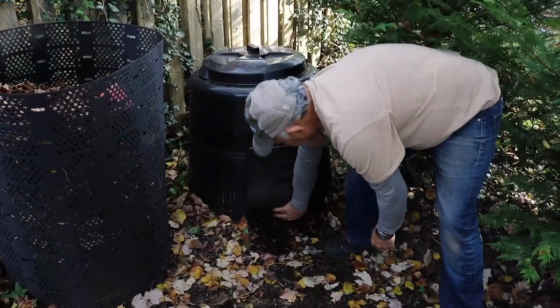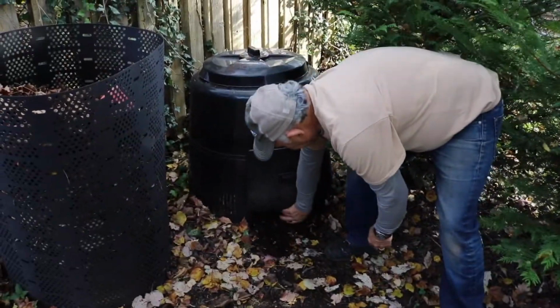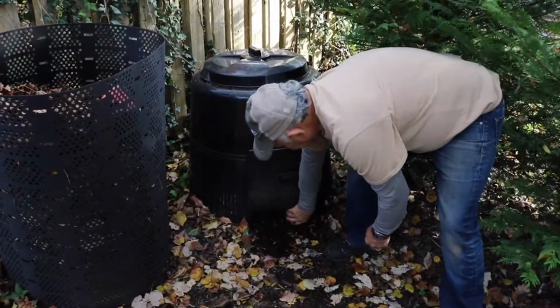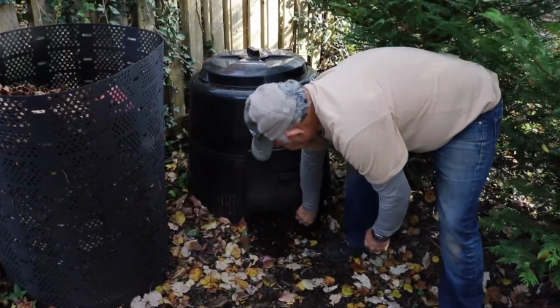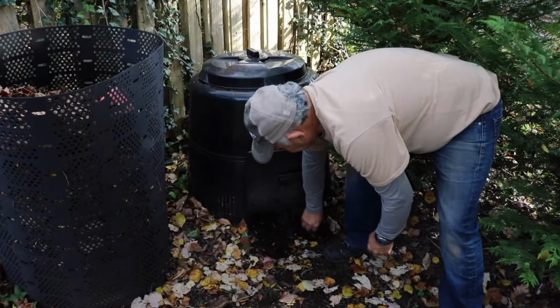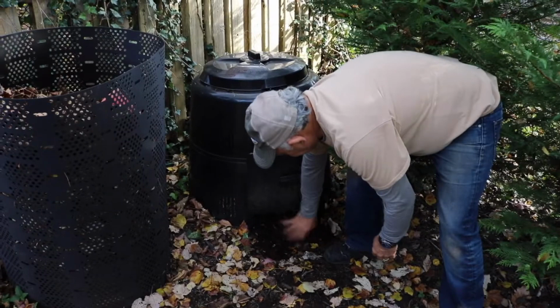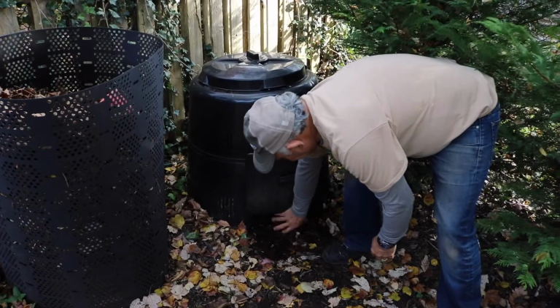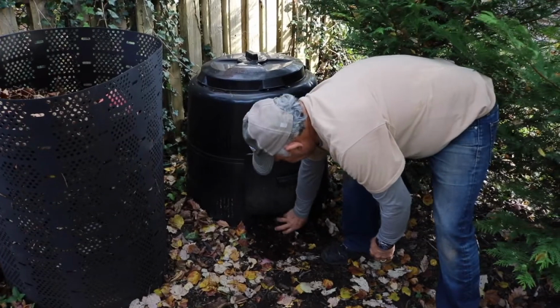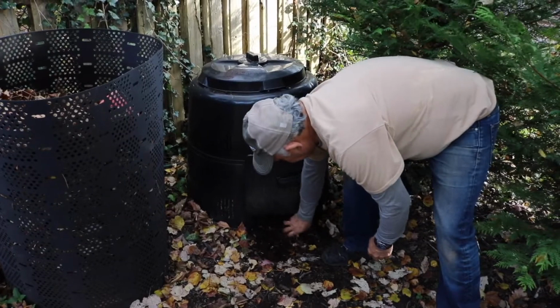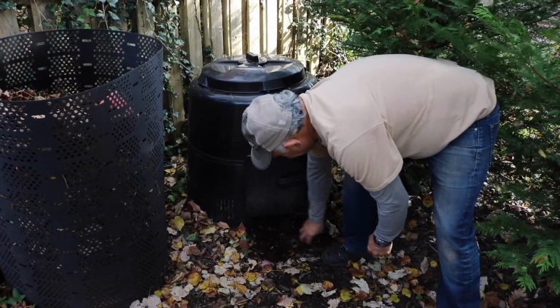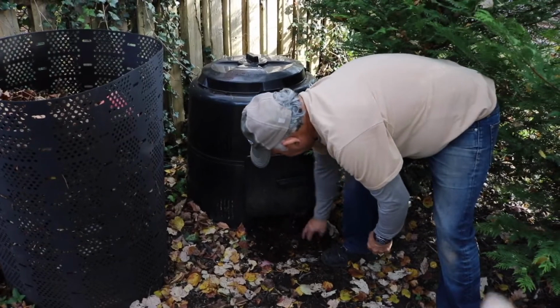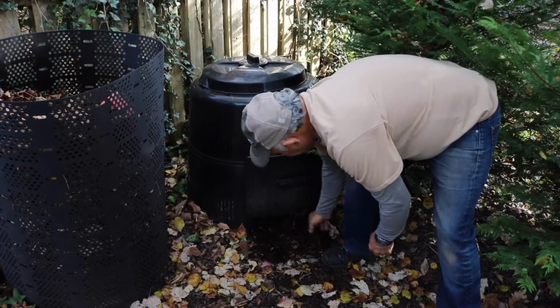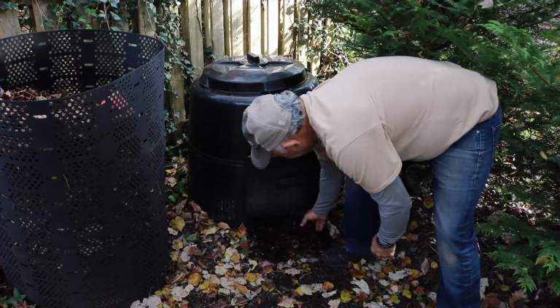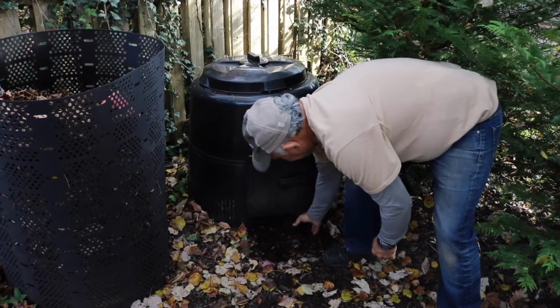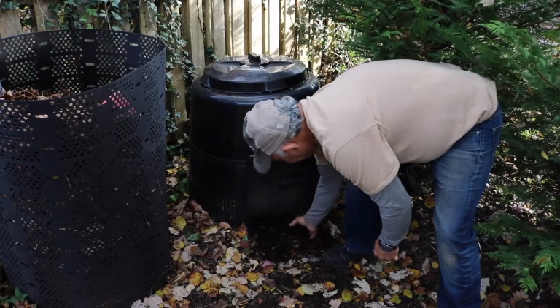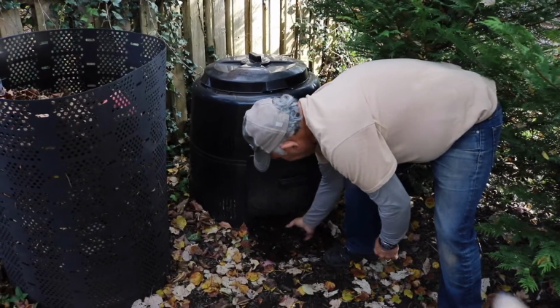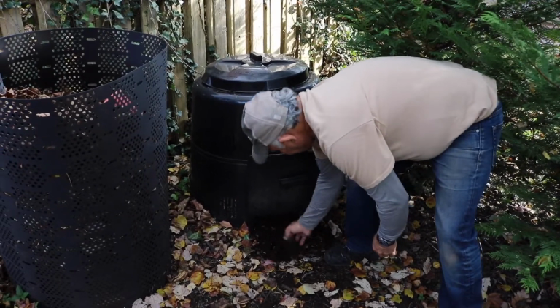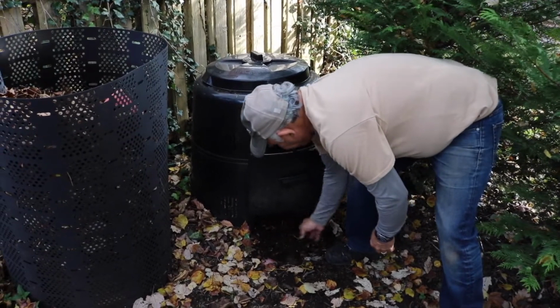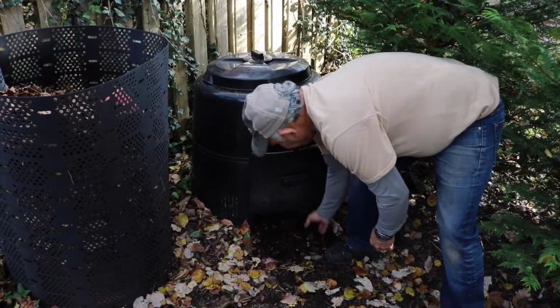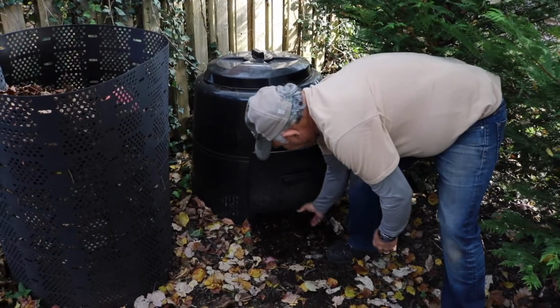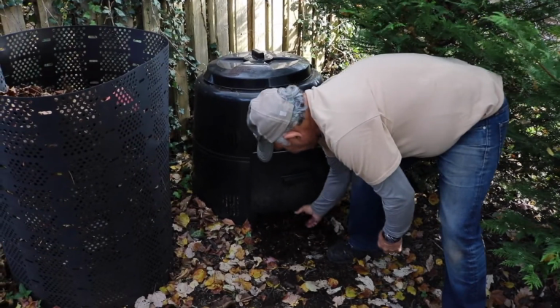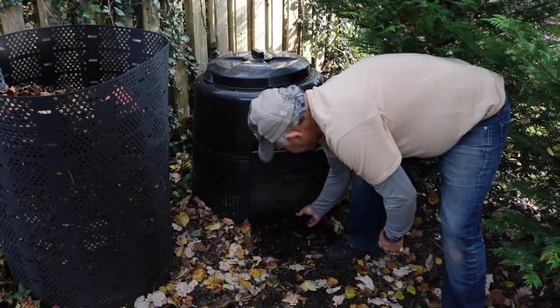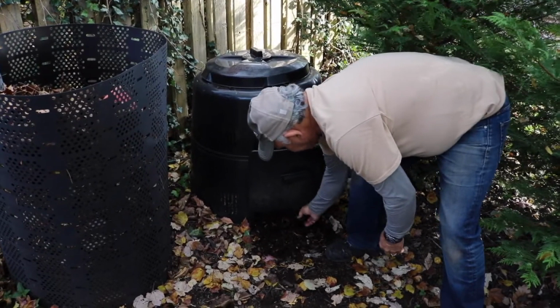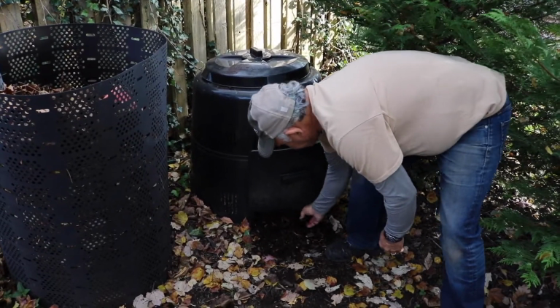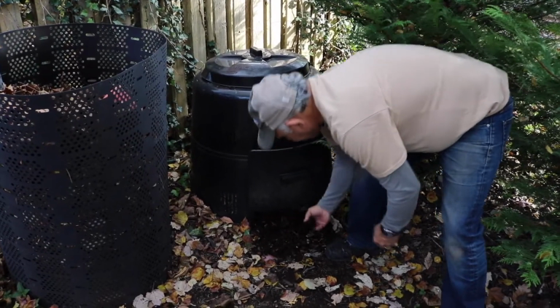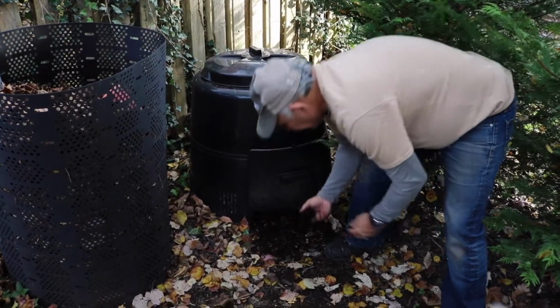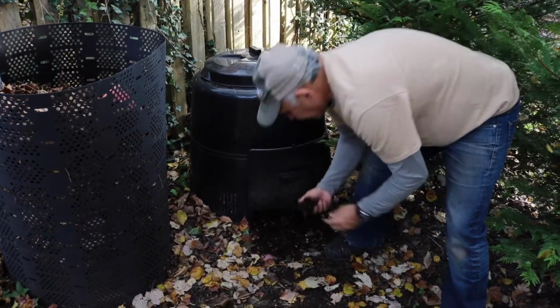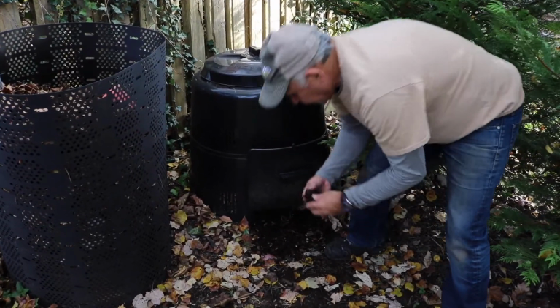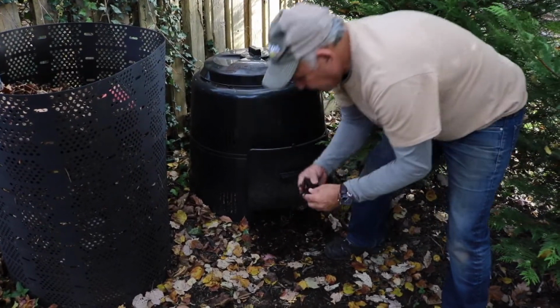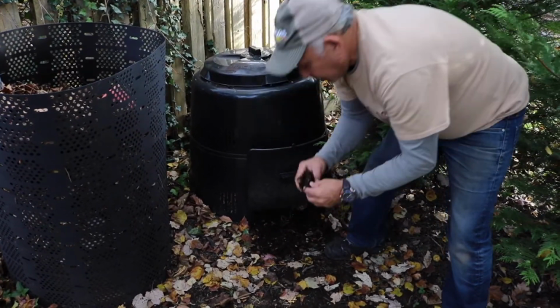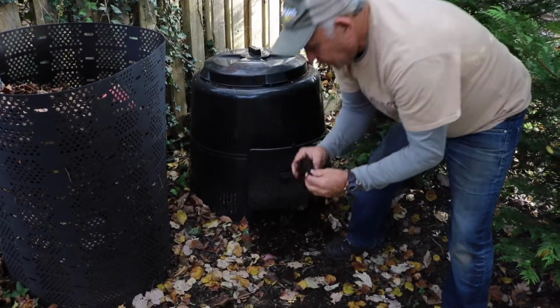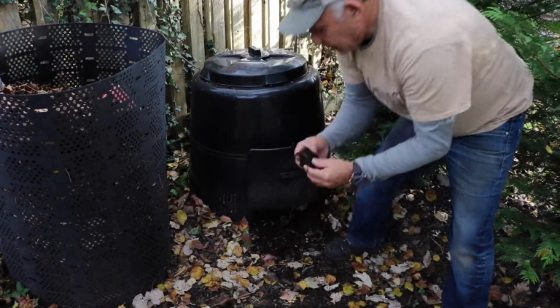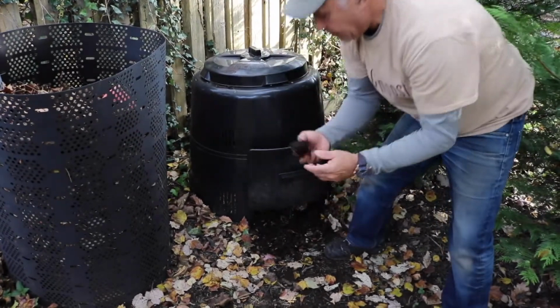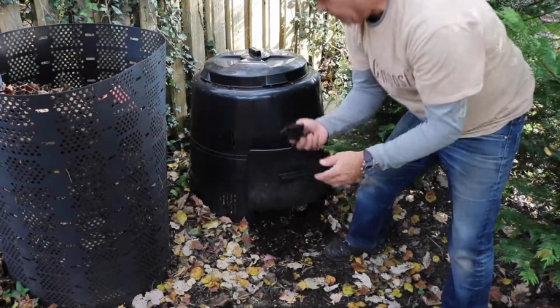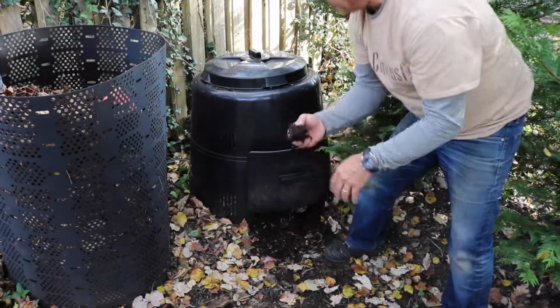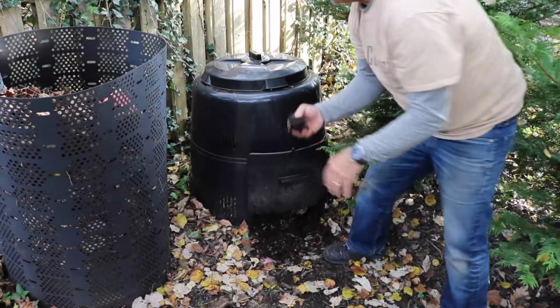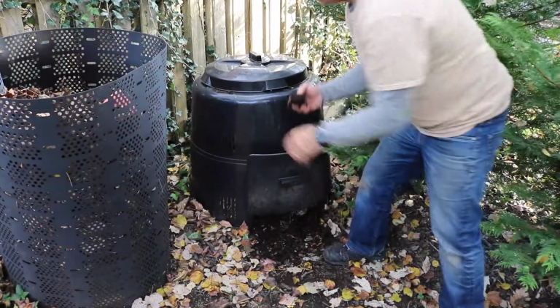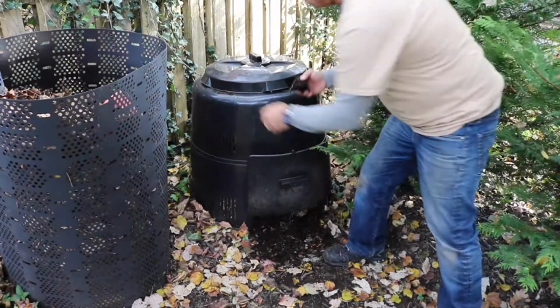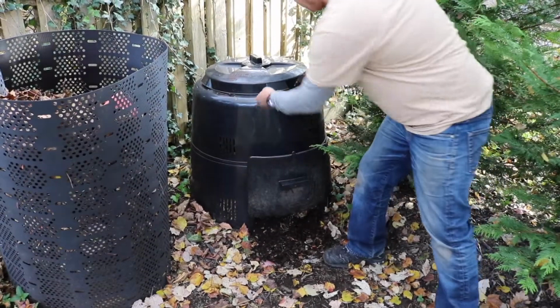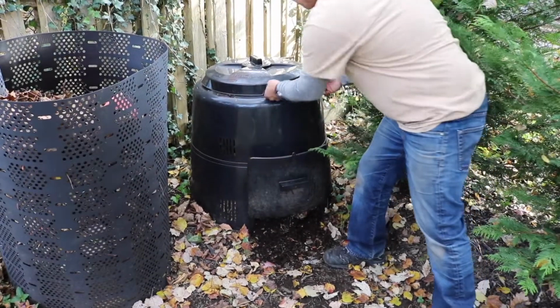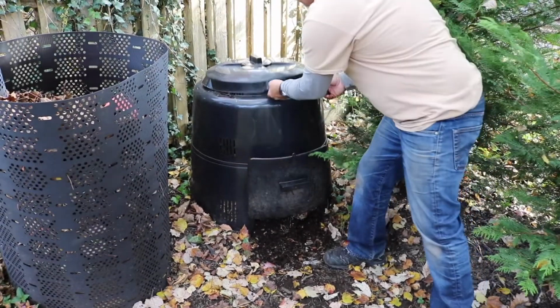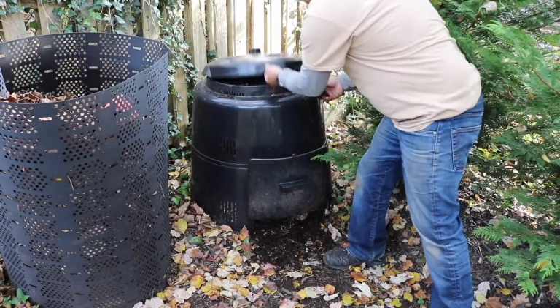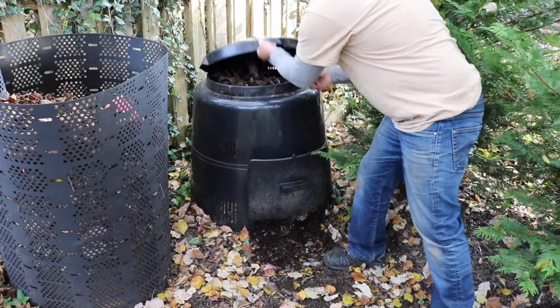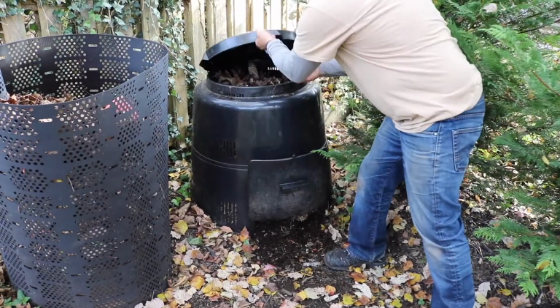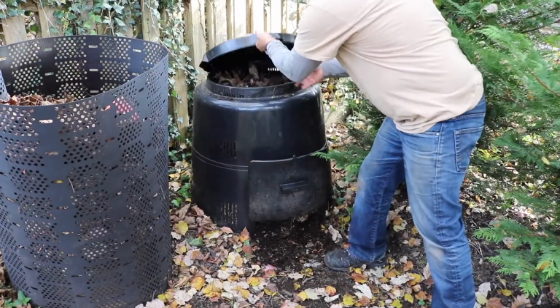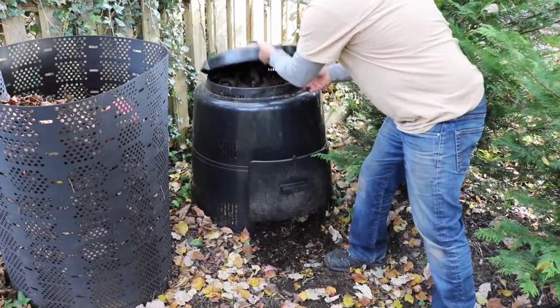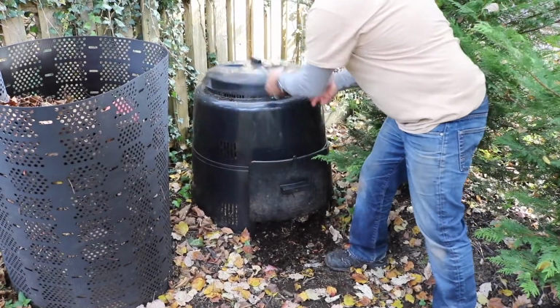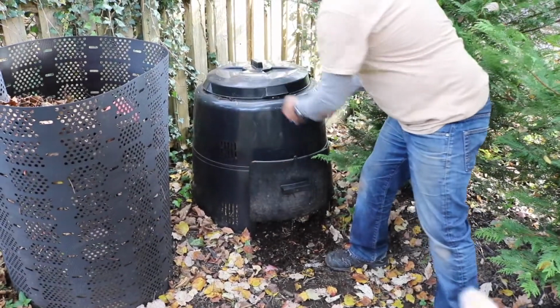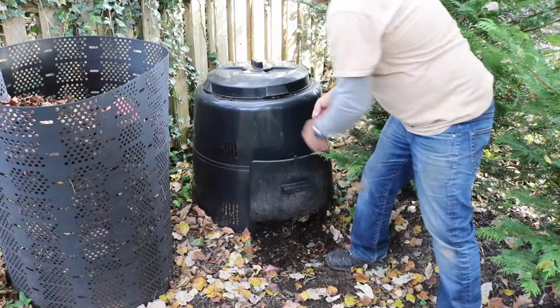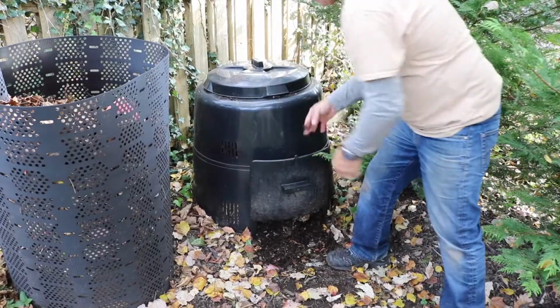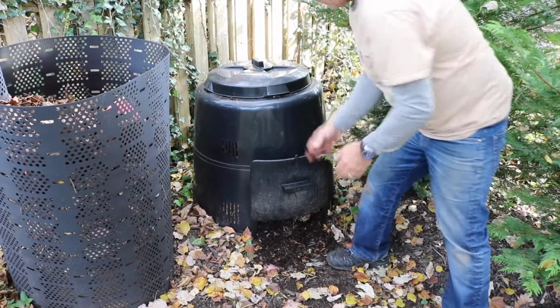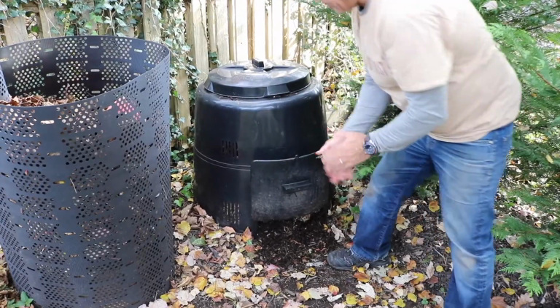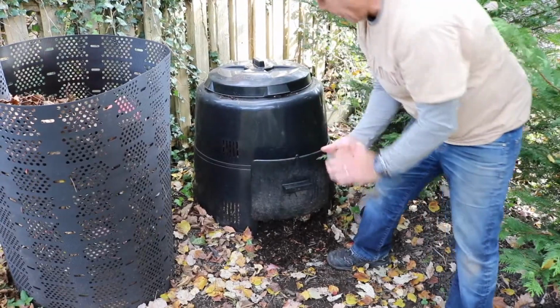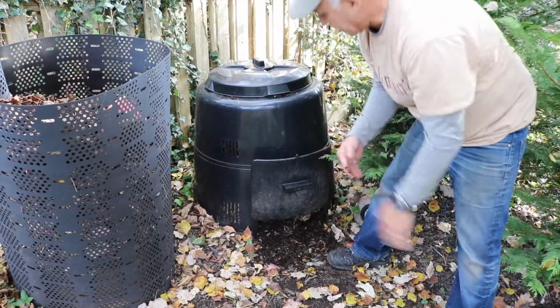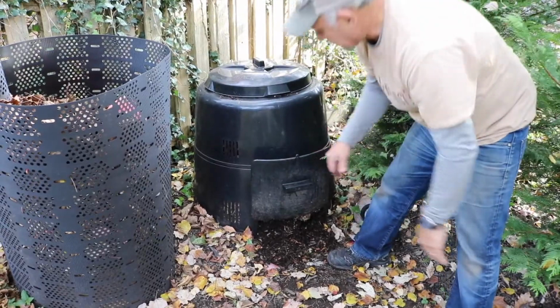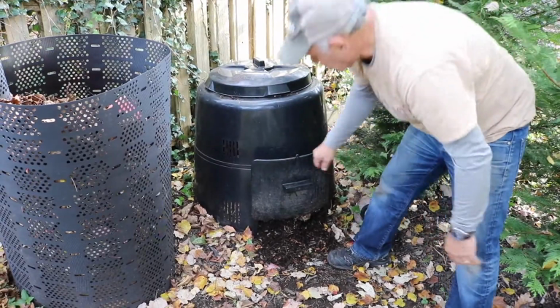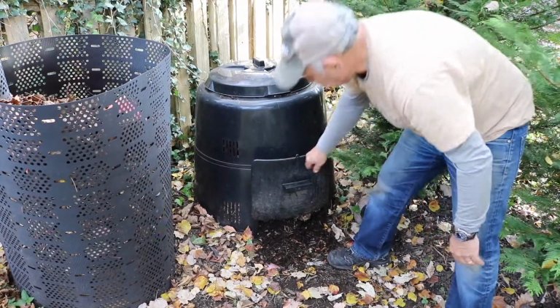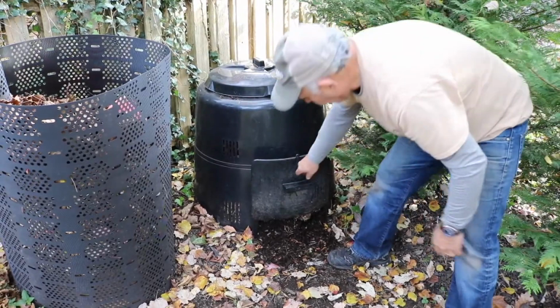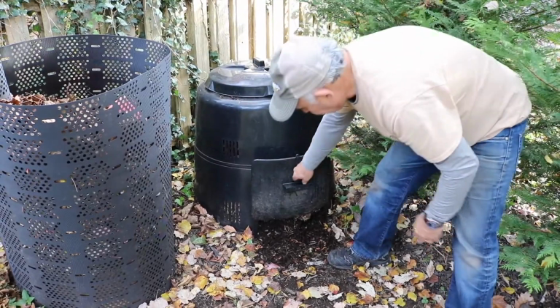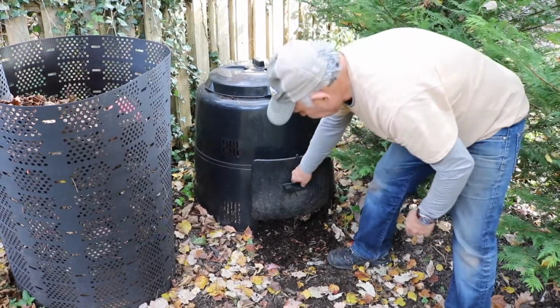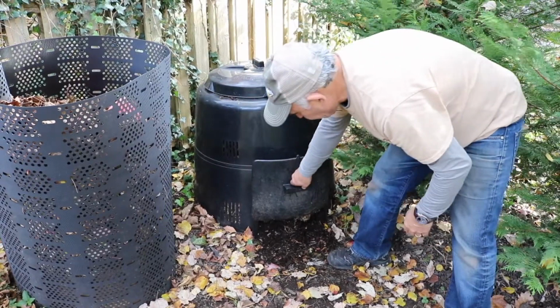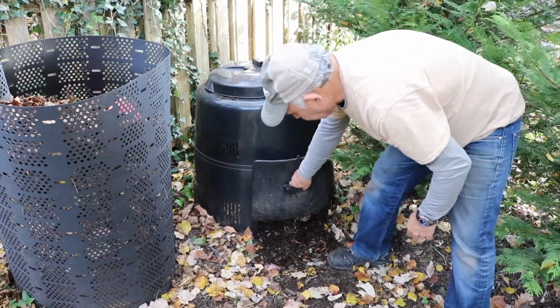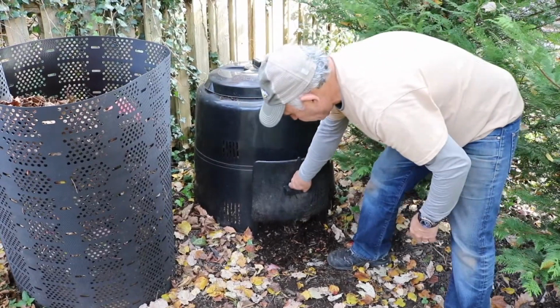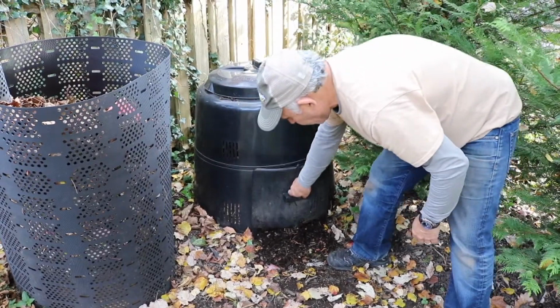As you're digging through here, if you find there's something that maybe isn't done, throw it right back into the pile and away you go.